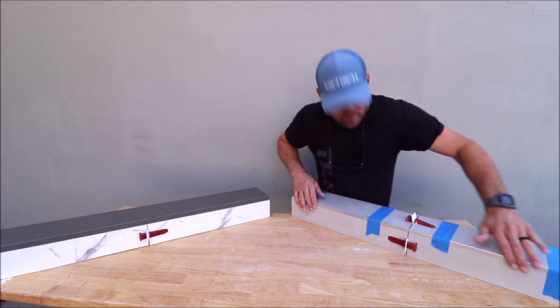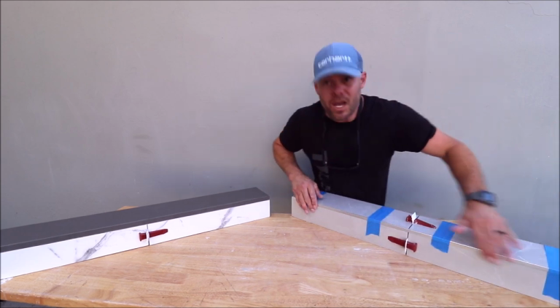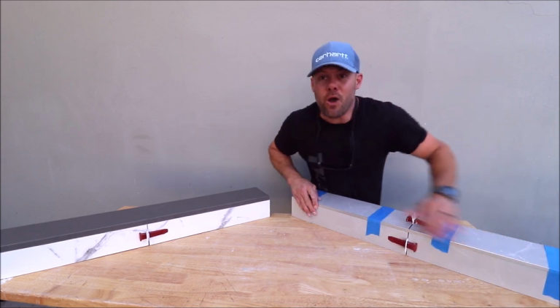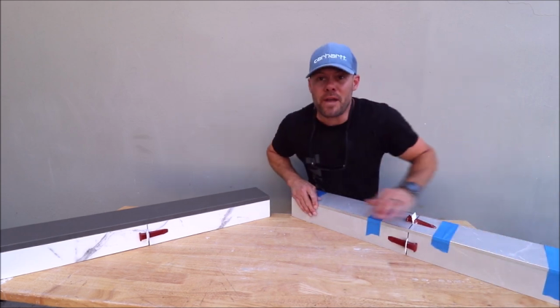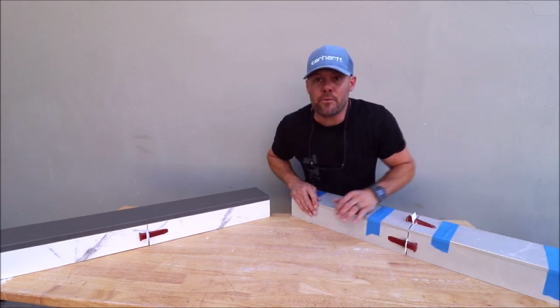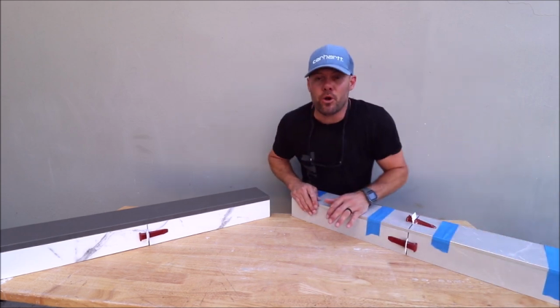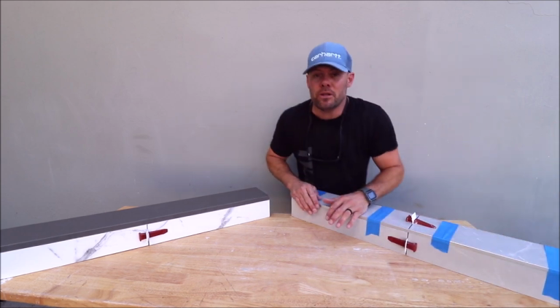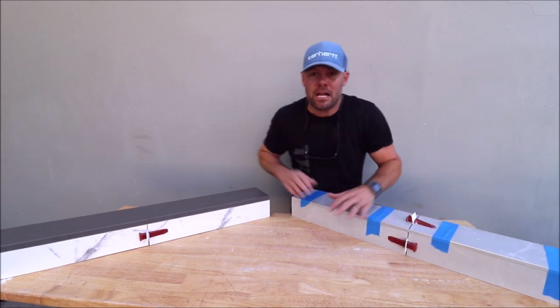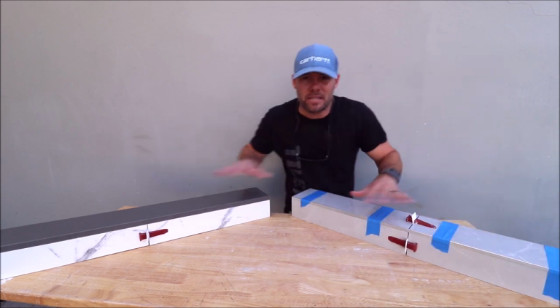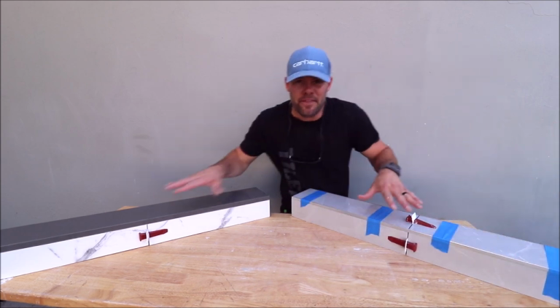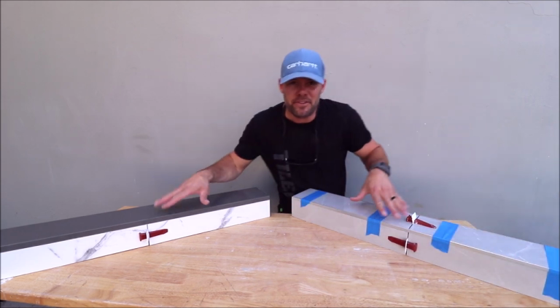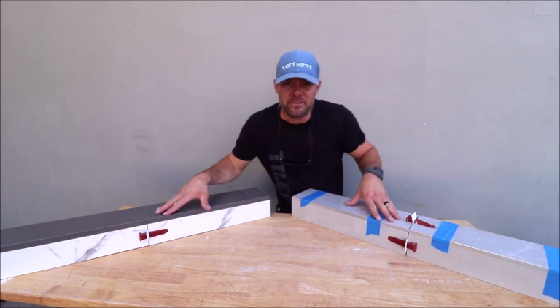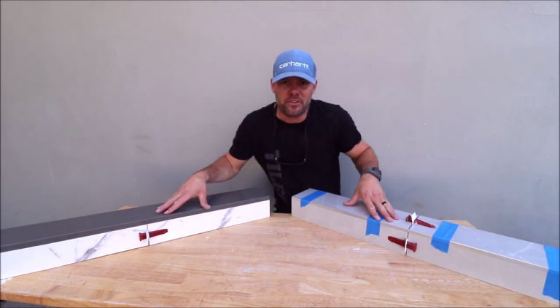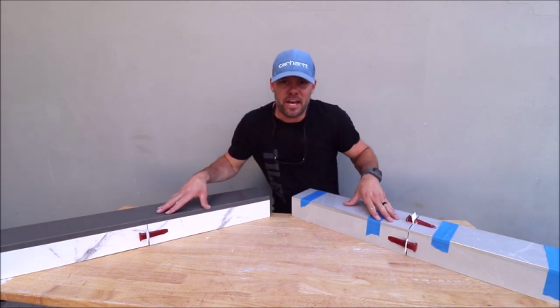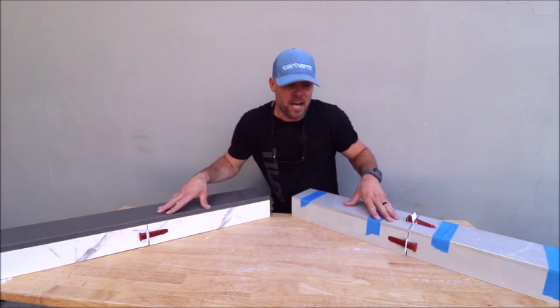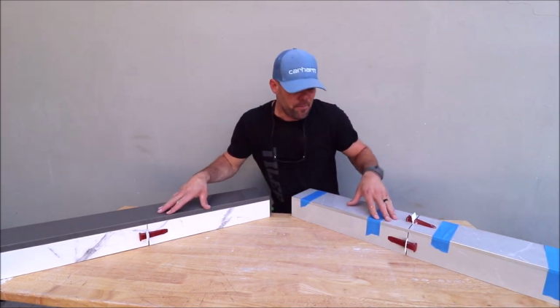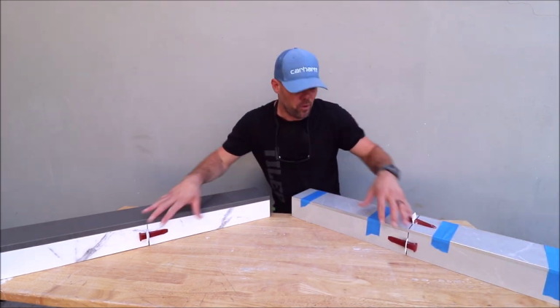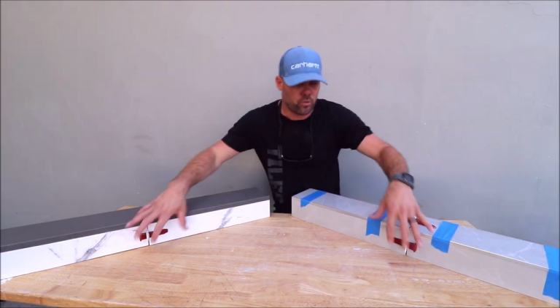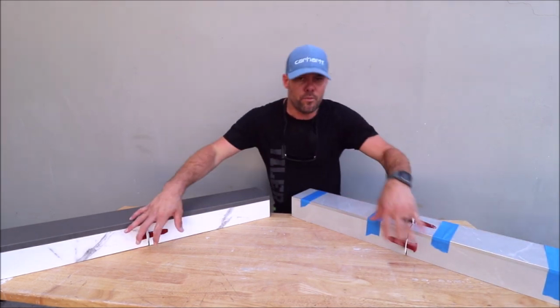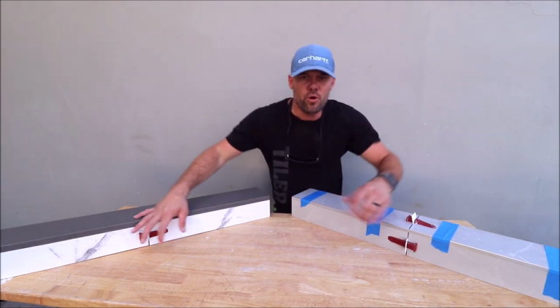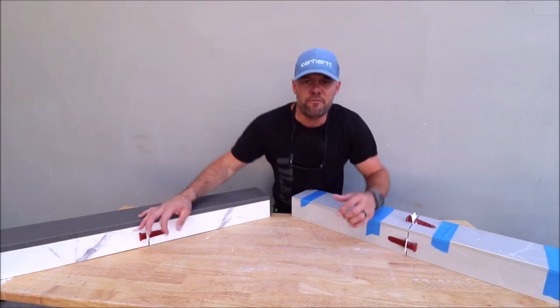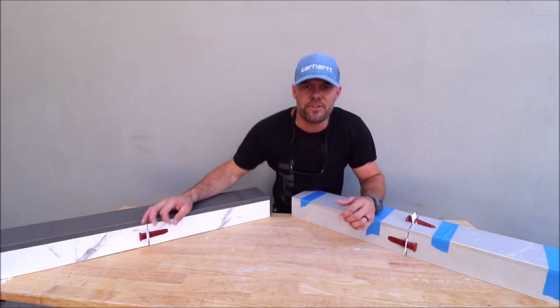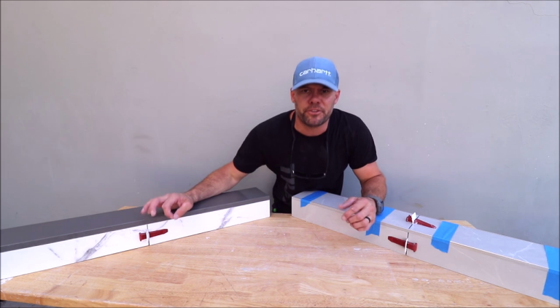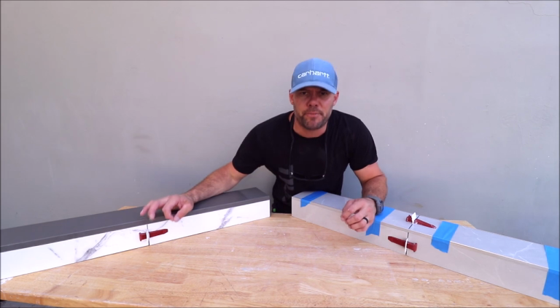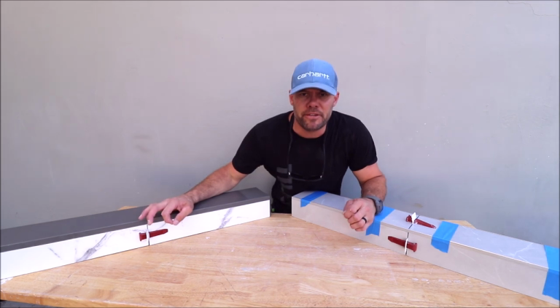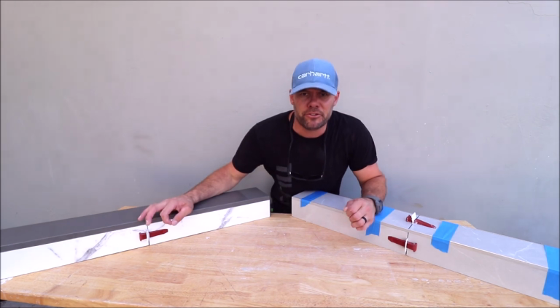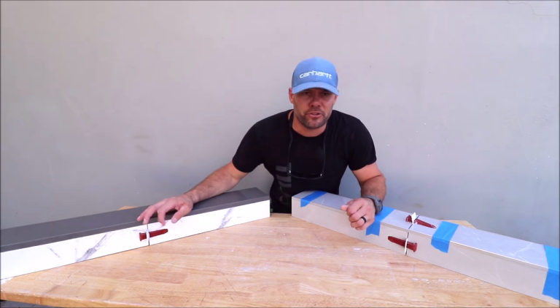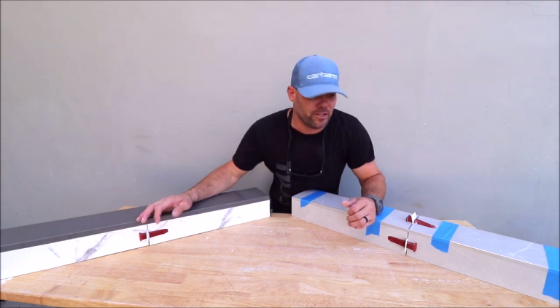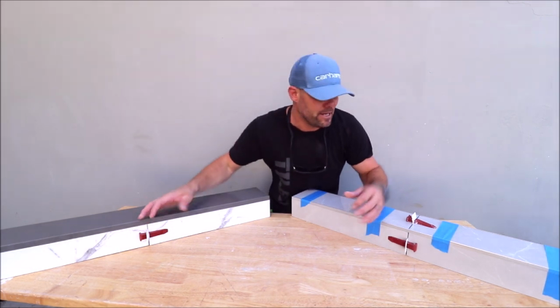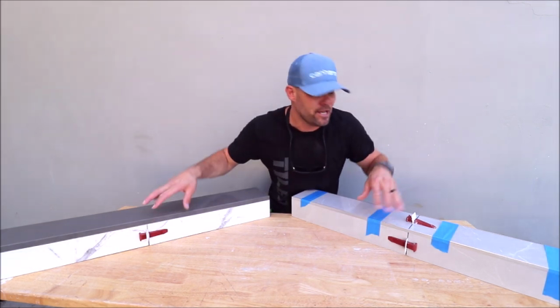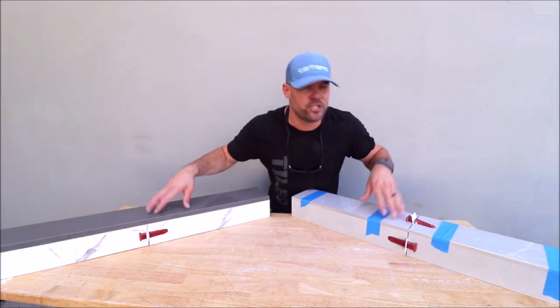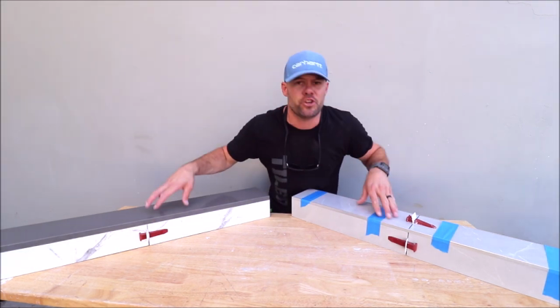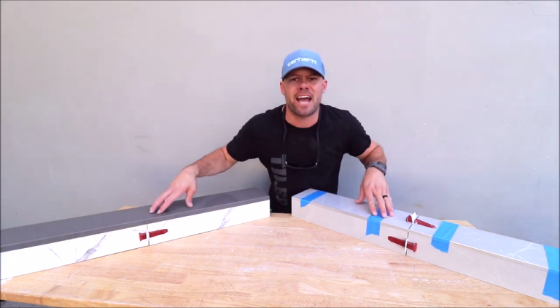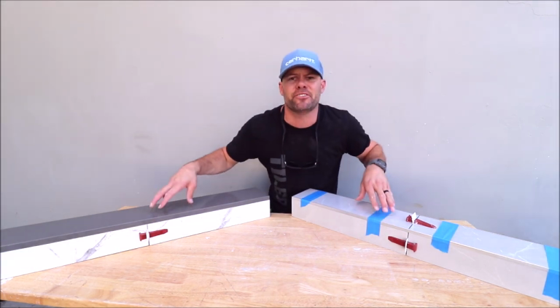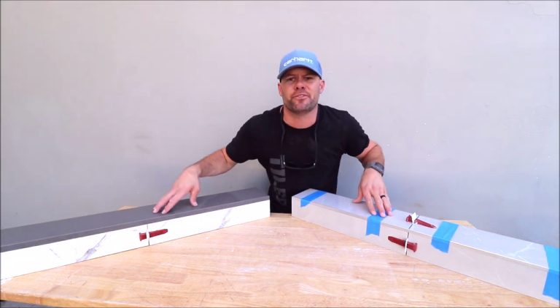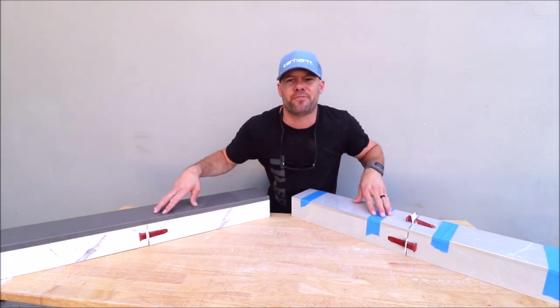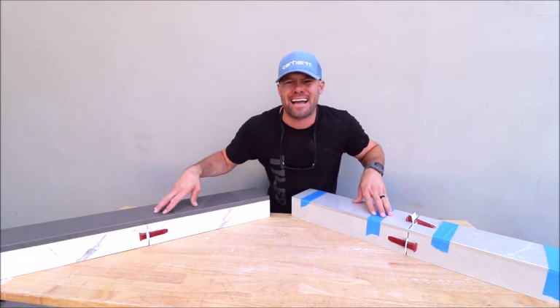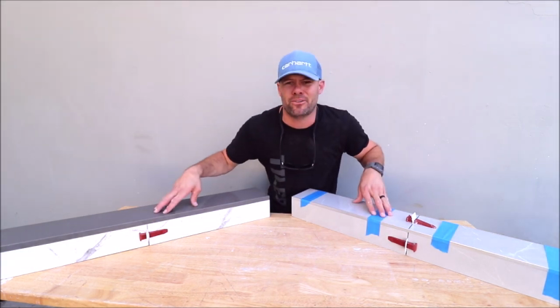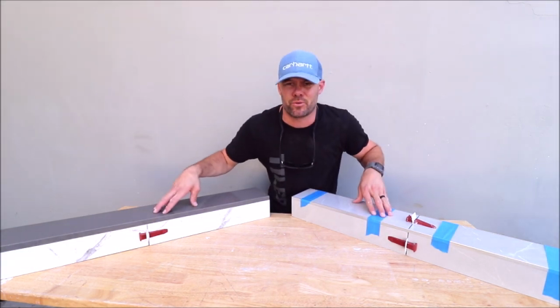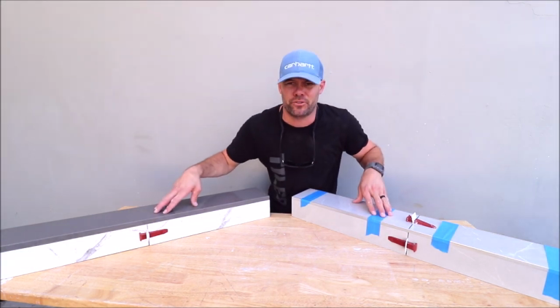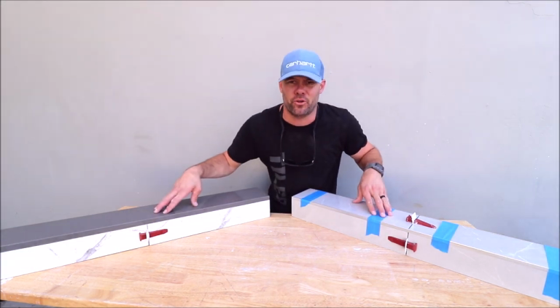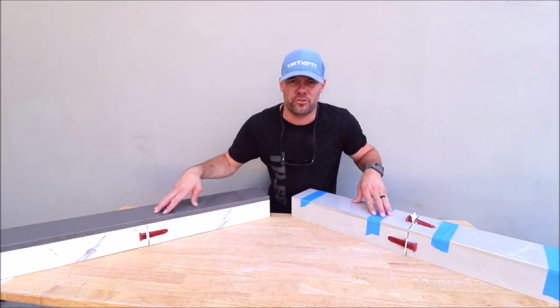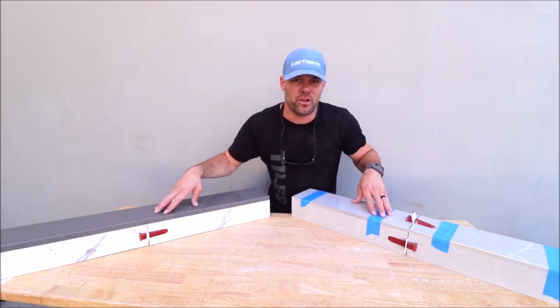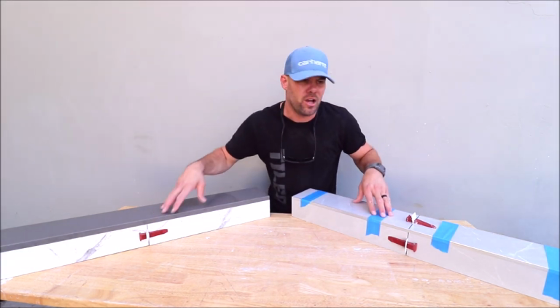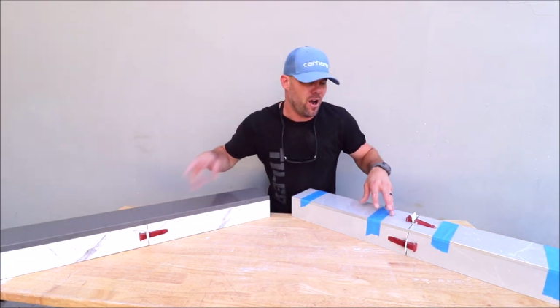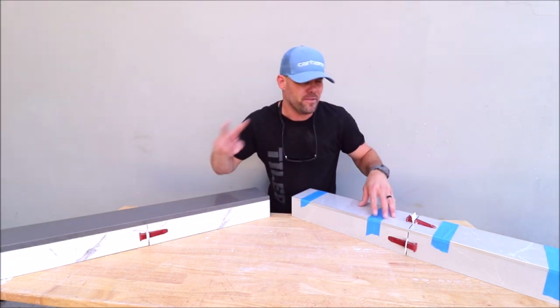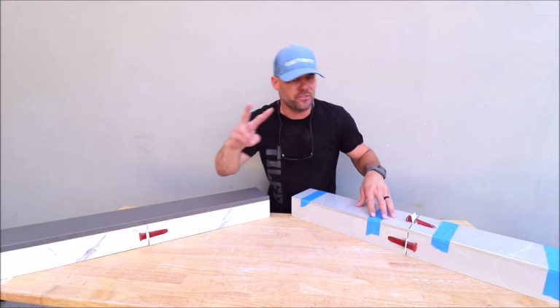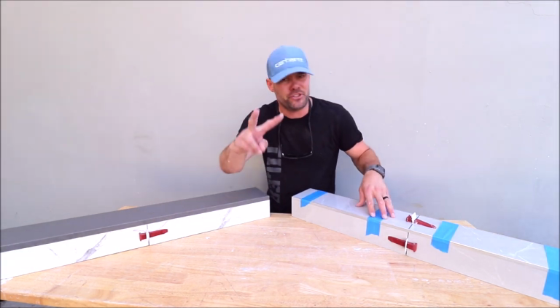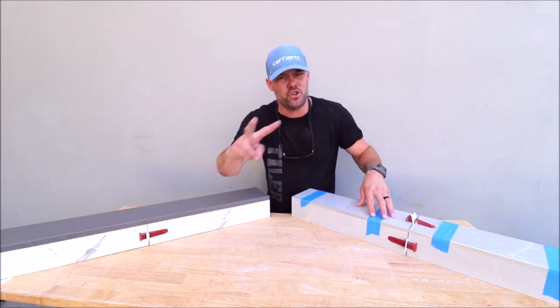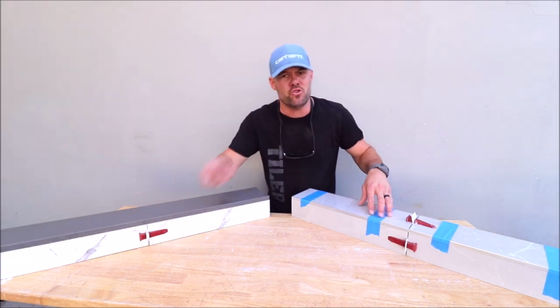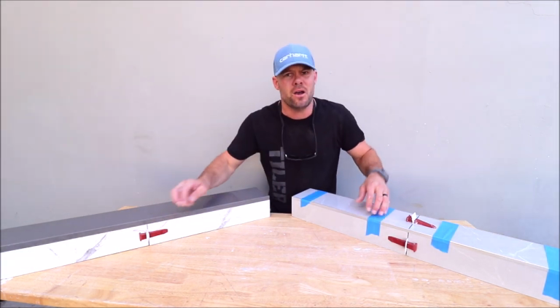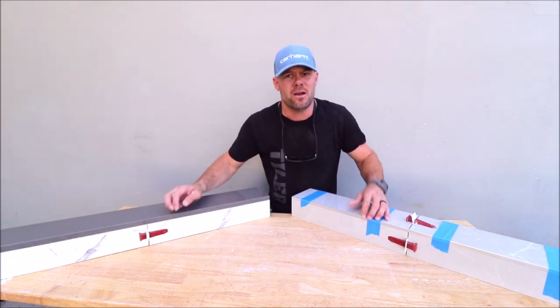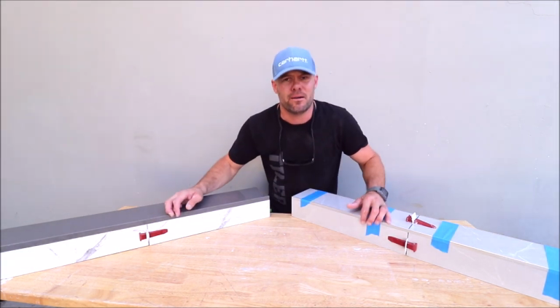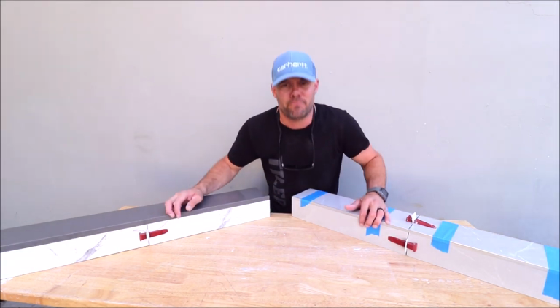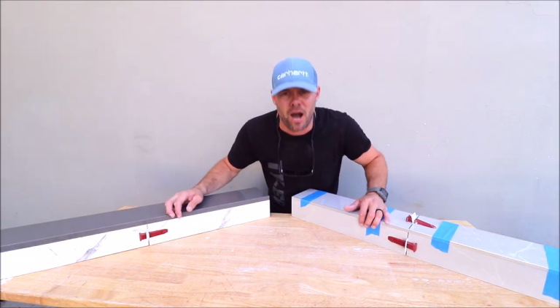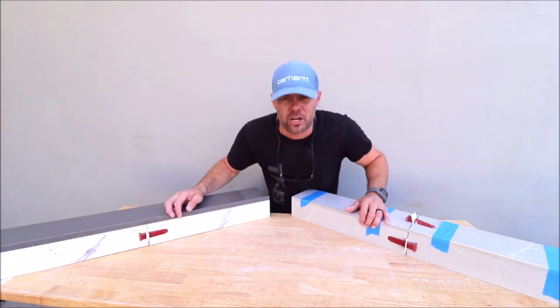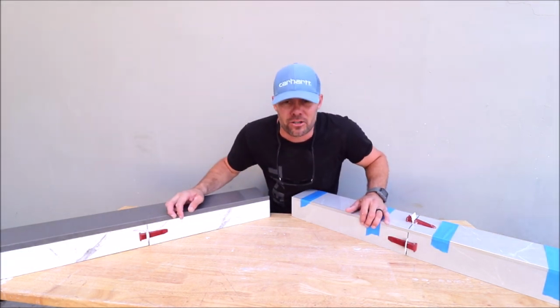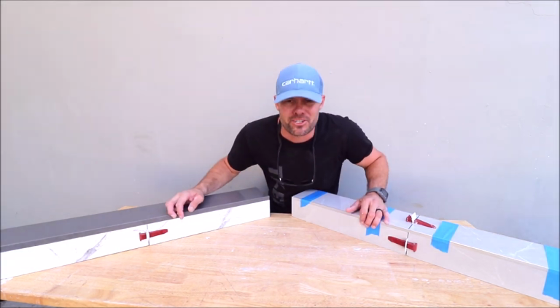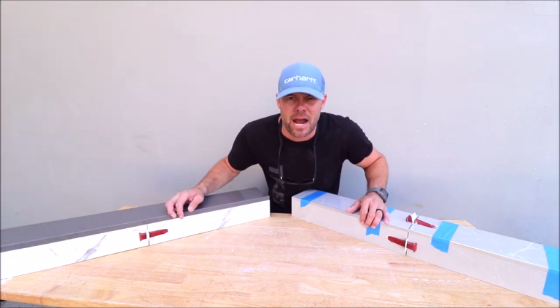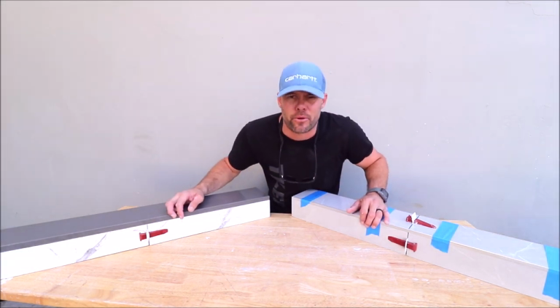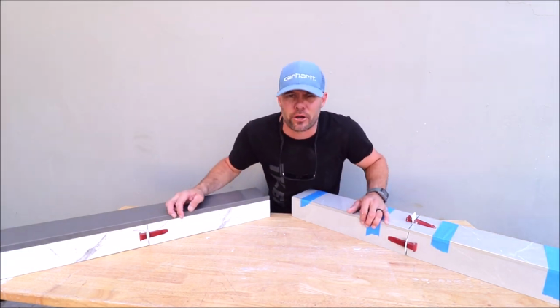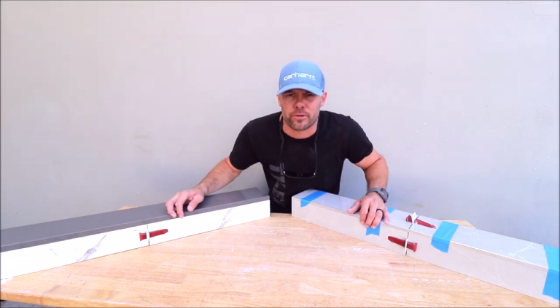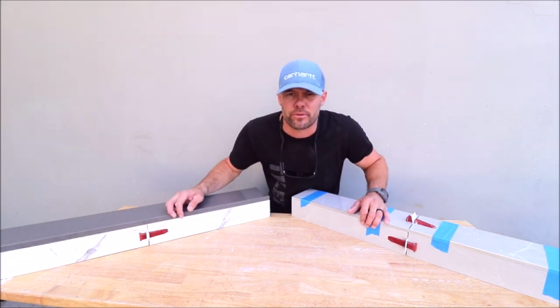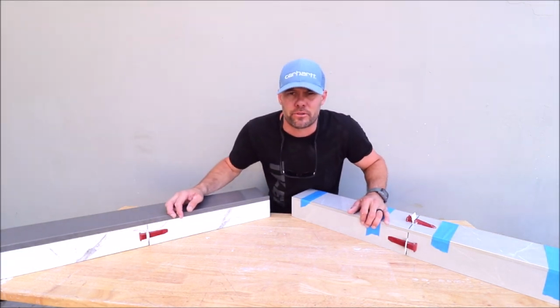Okay, we'll let these set up, remove the spacers and show you guys the final result on these two modern shower curbs.